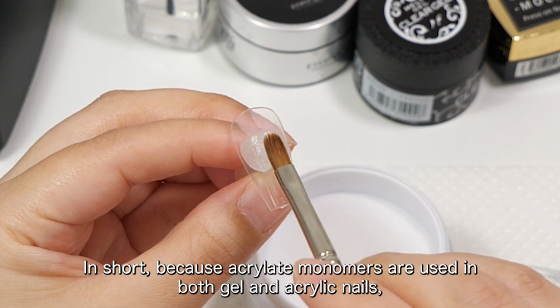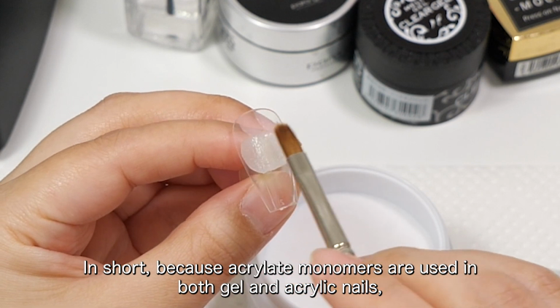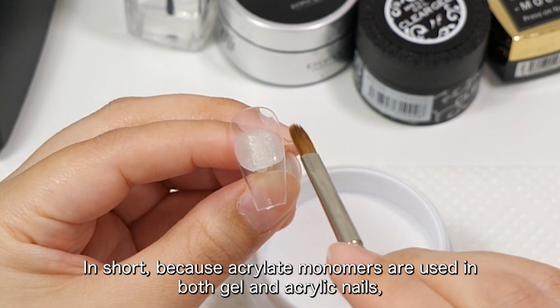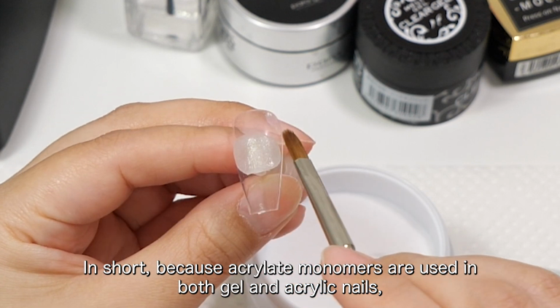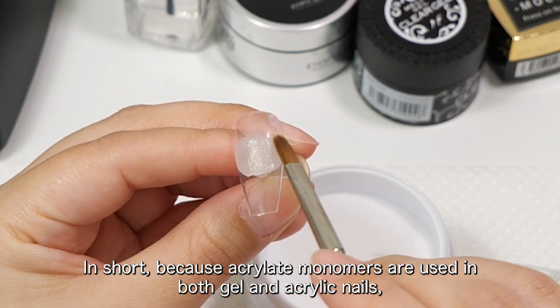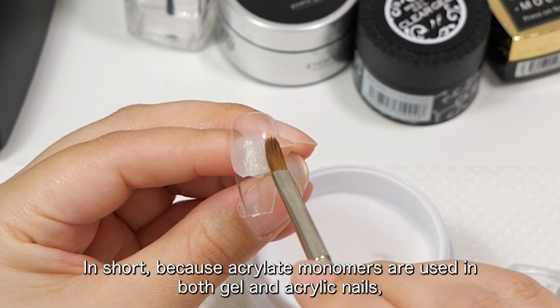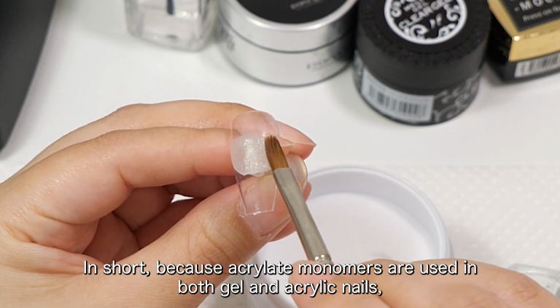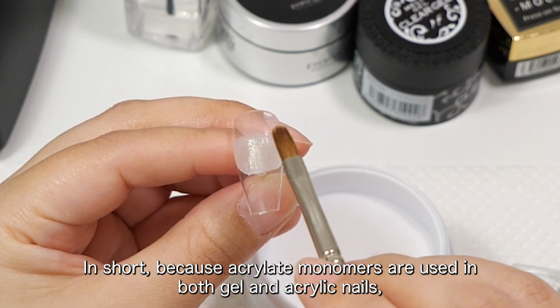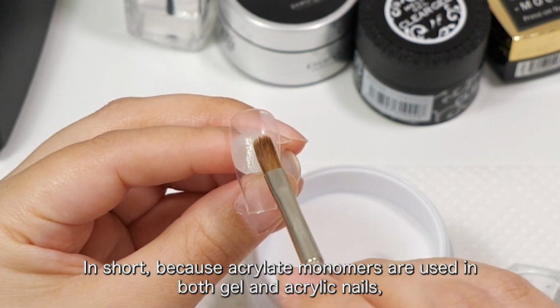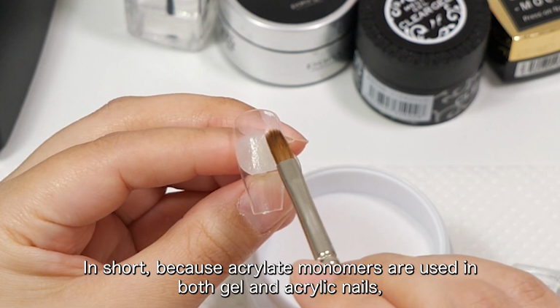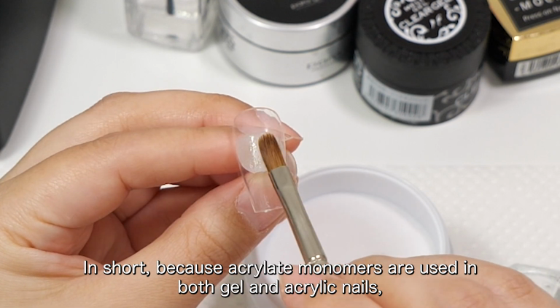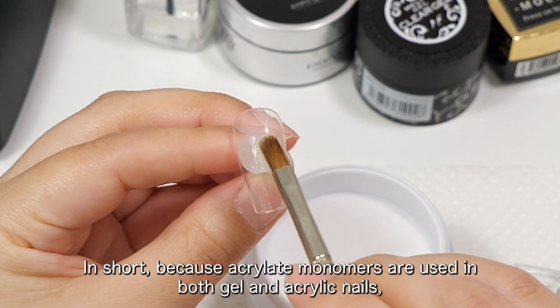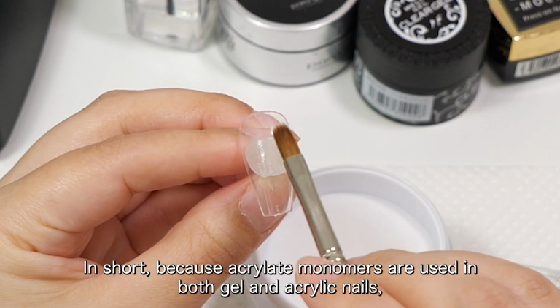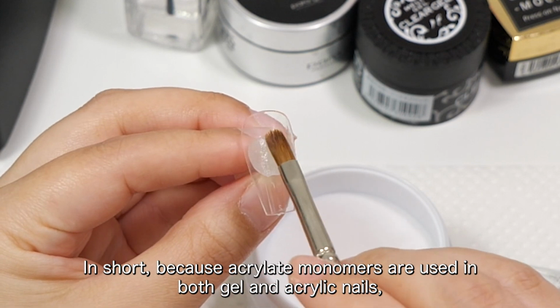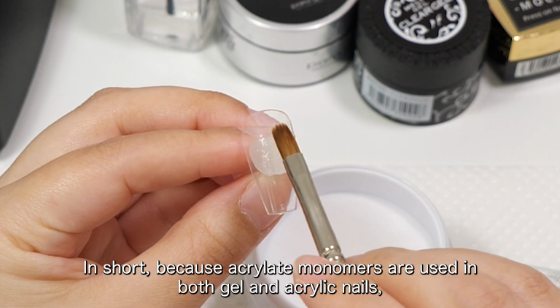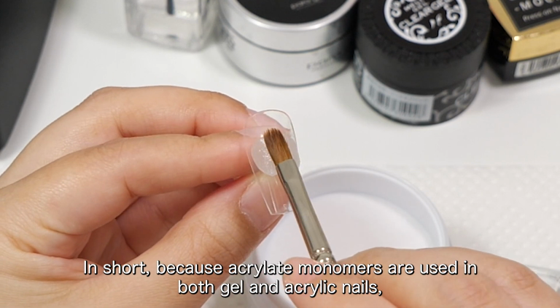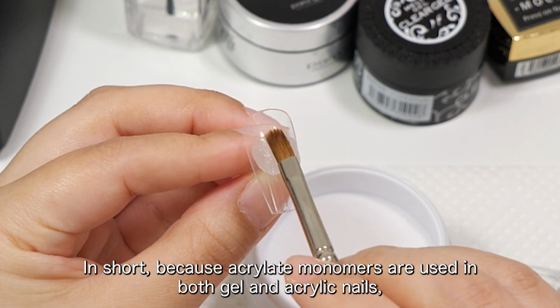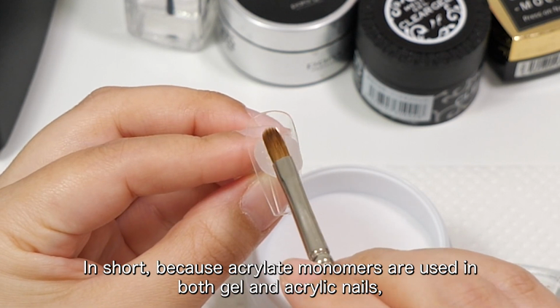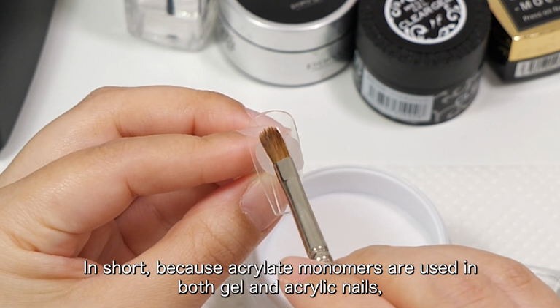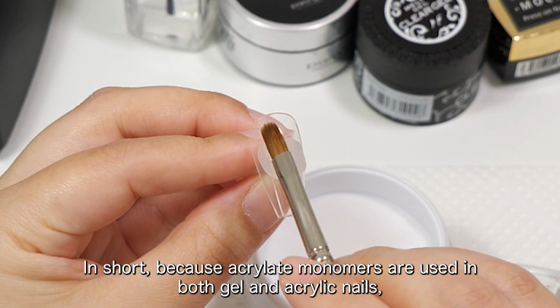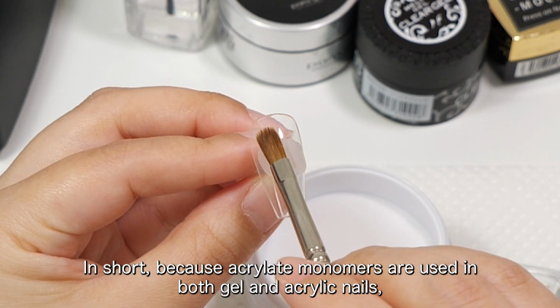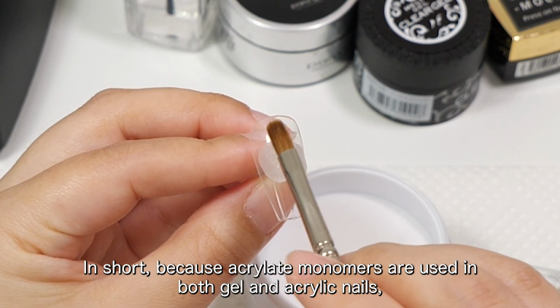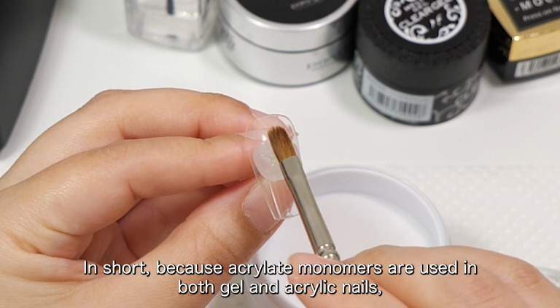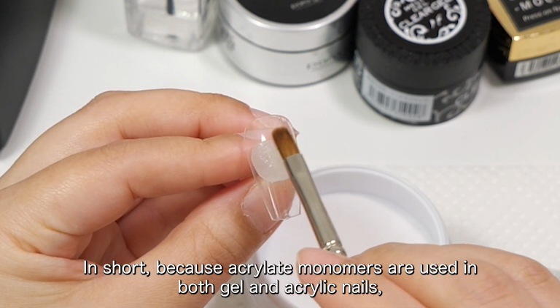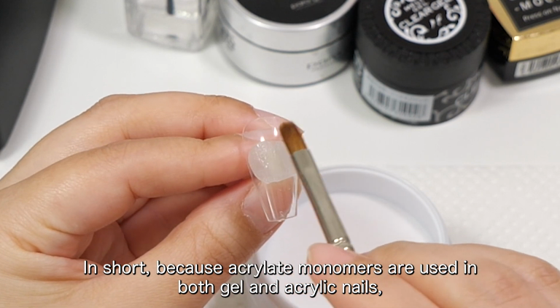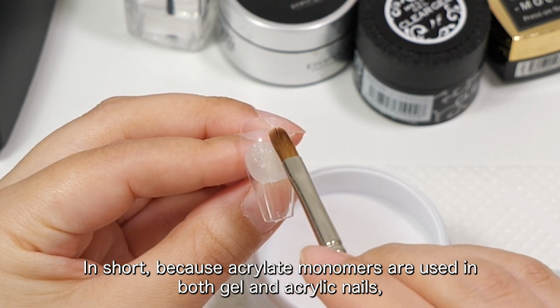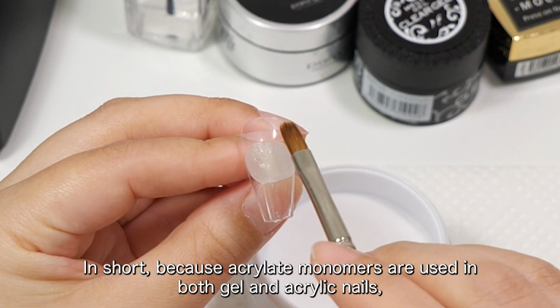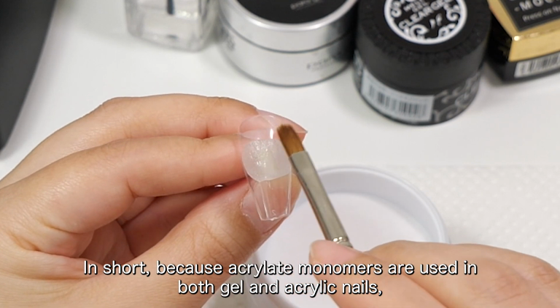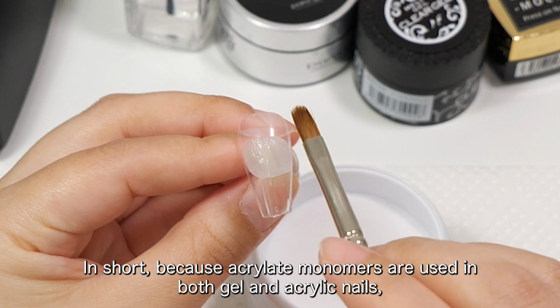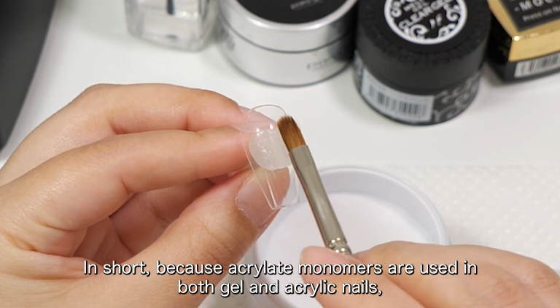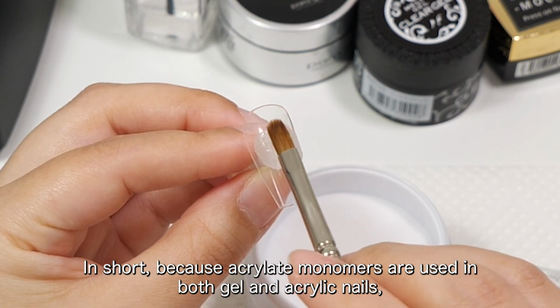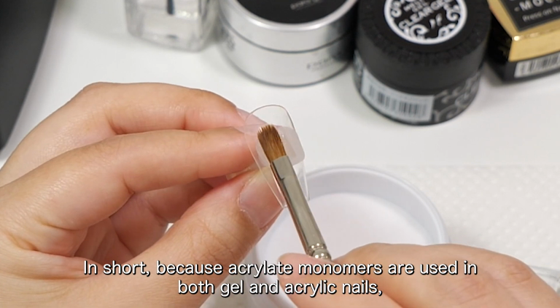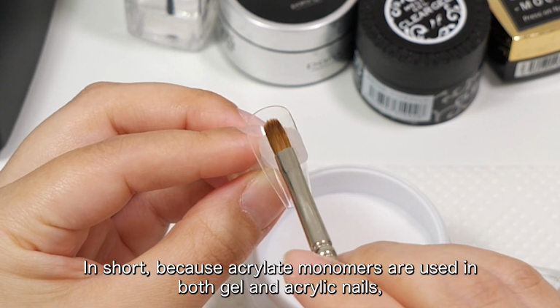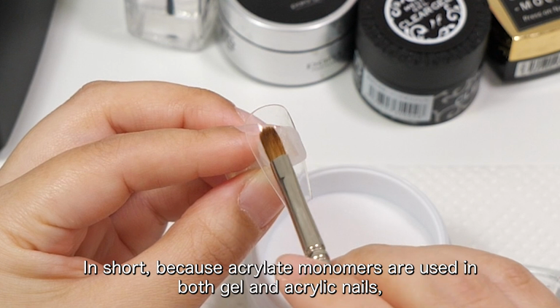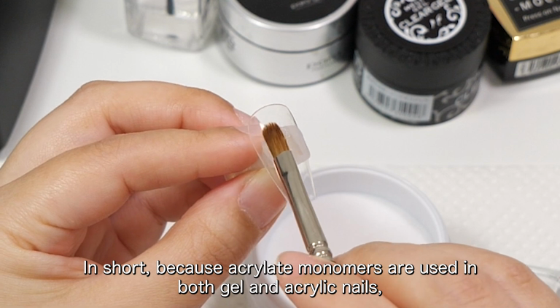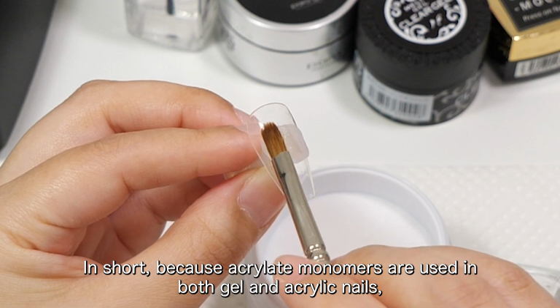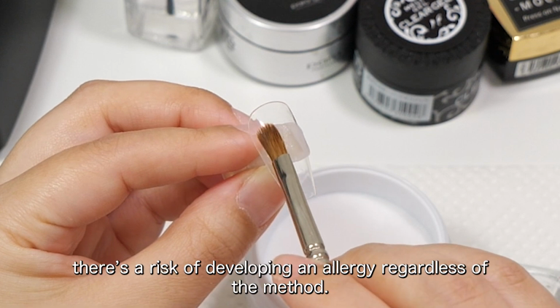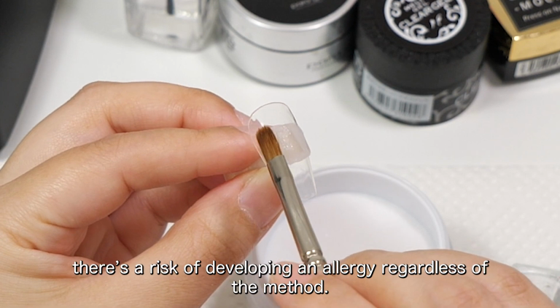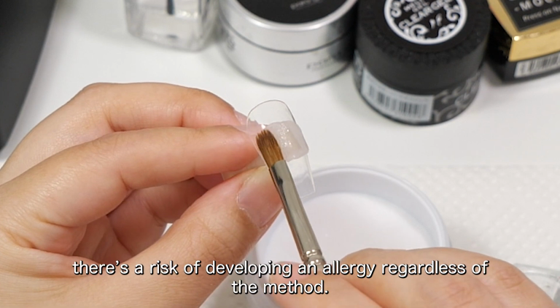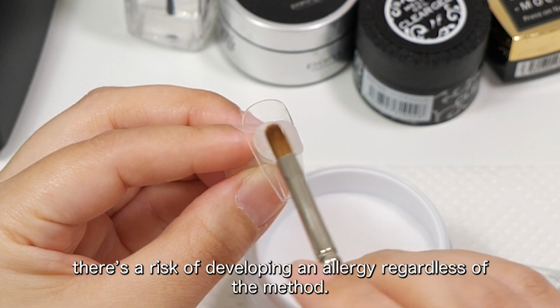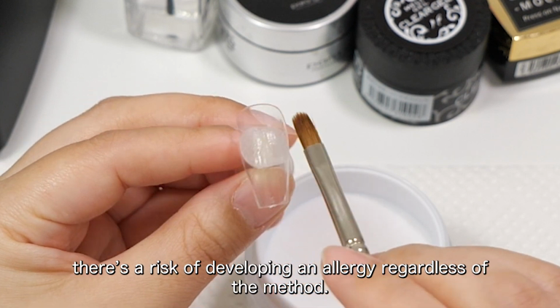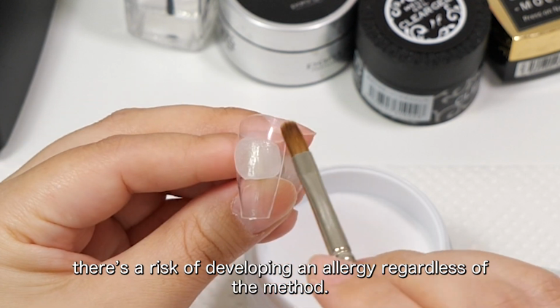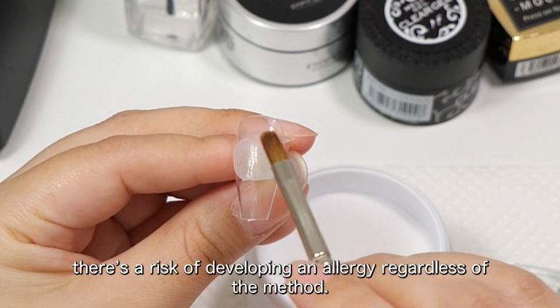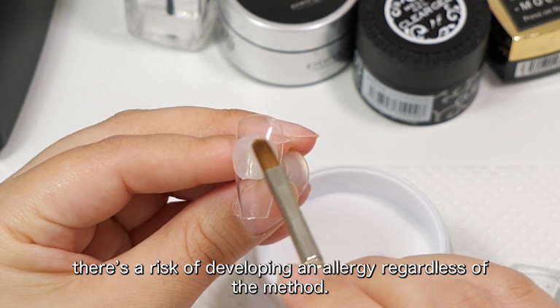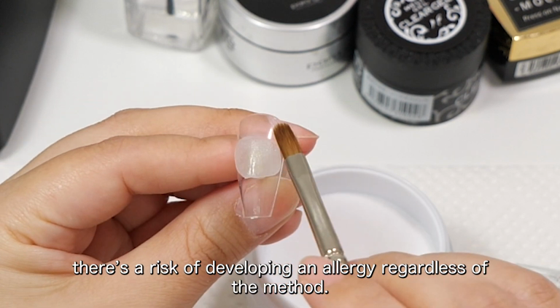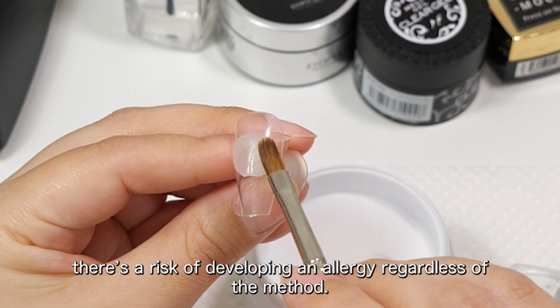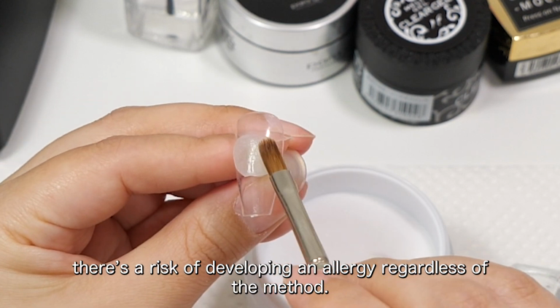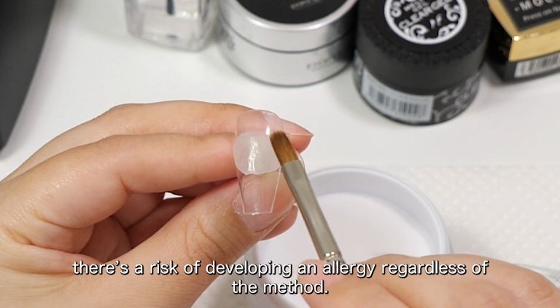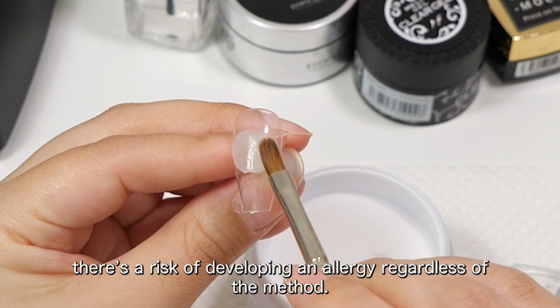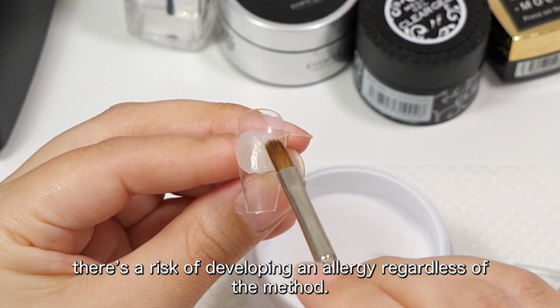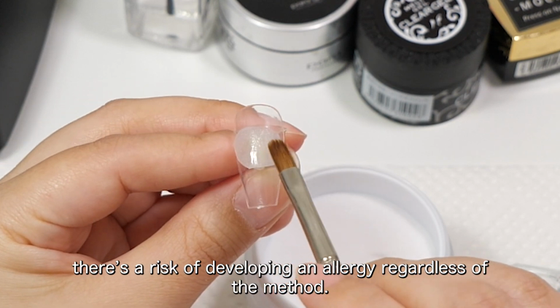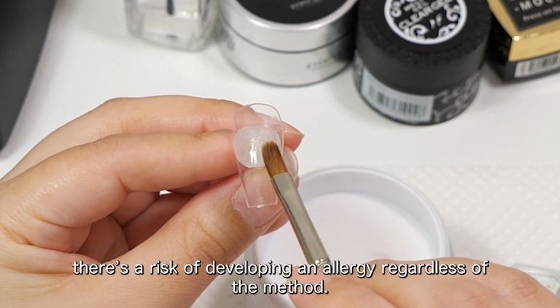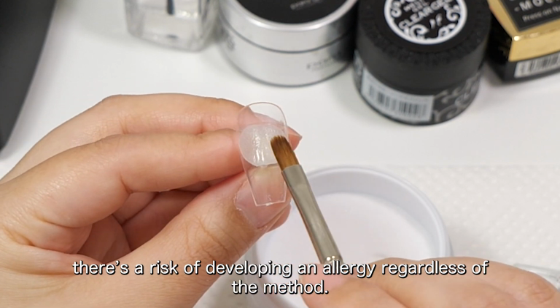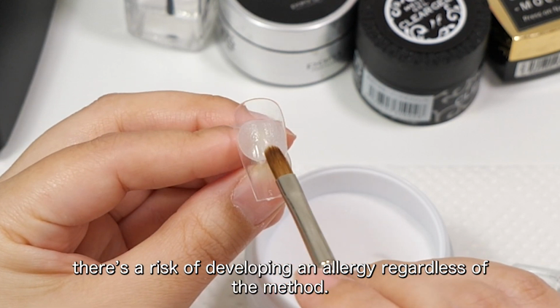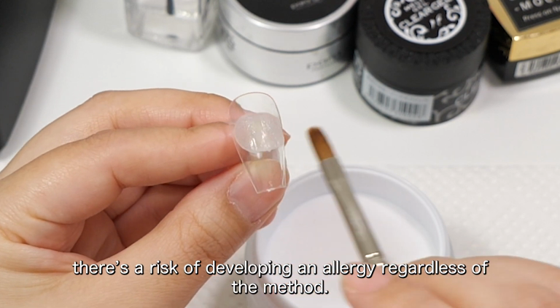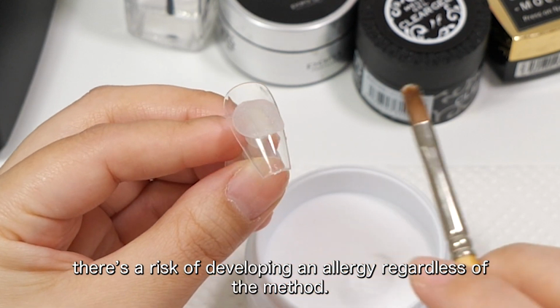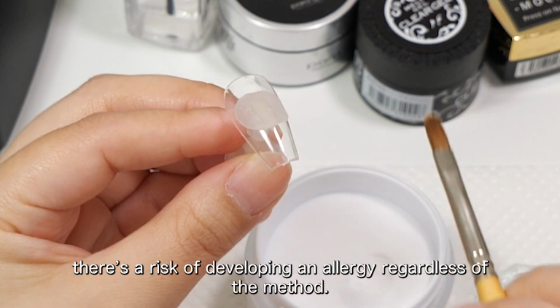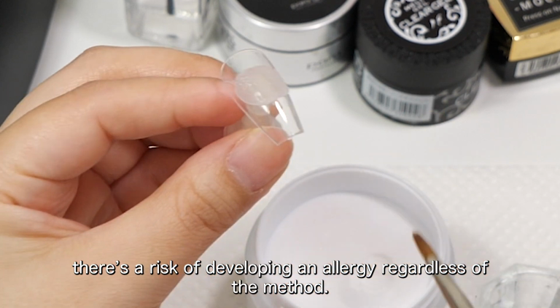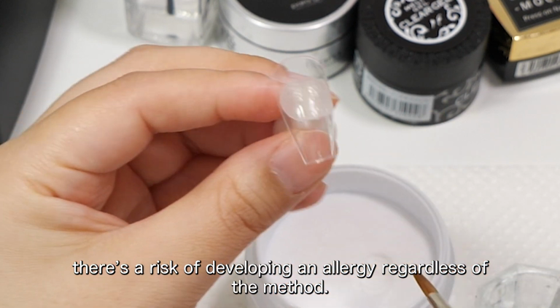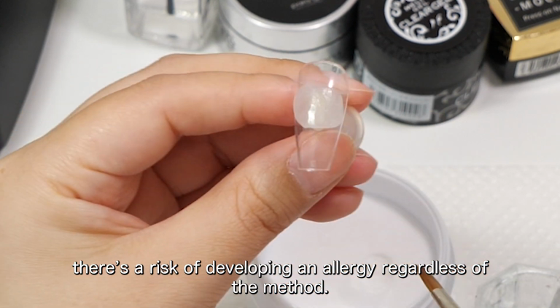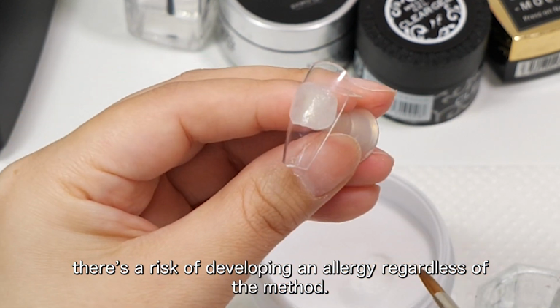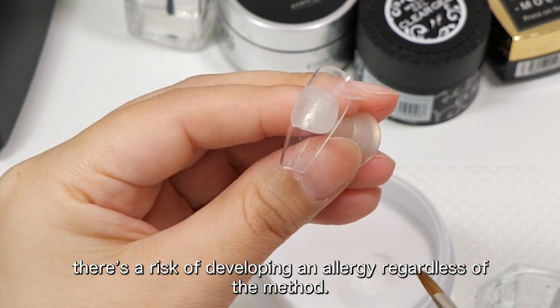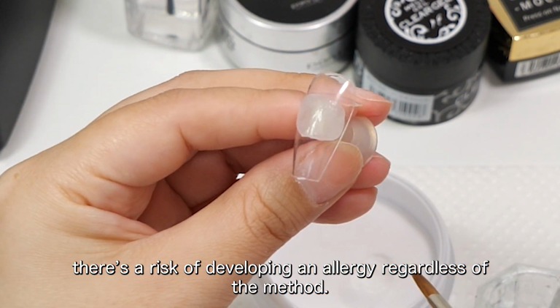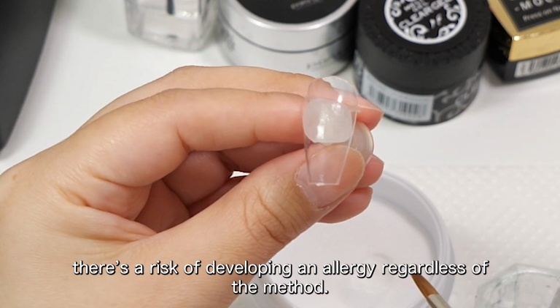In short, because acrylate monomers are used in both gel and acrylic nails, there's a risk of developing an allergy regardless of the method.